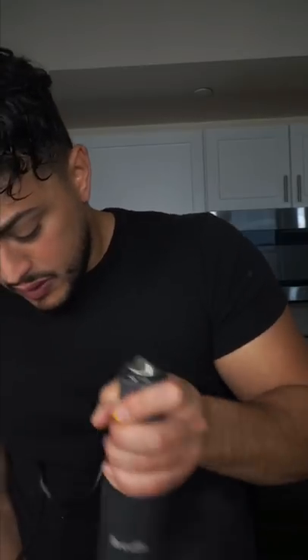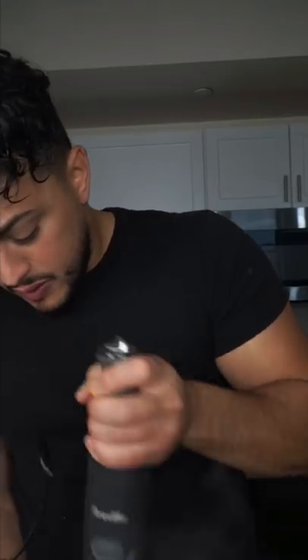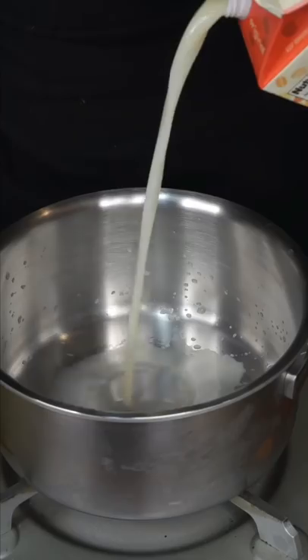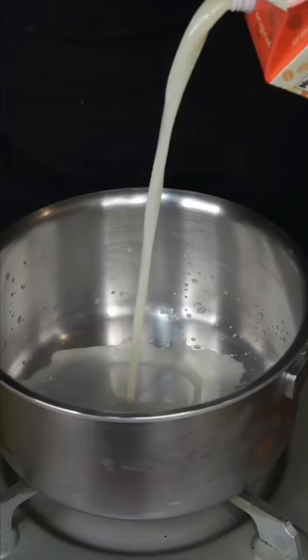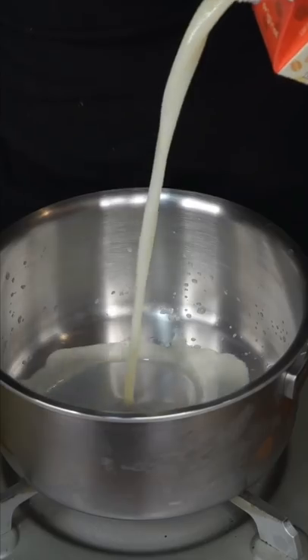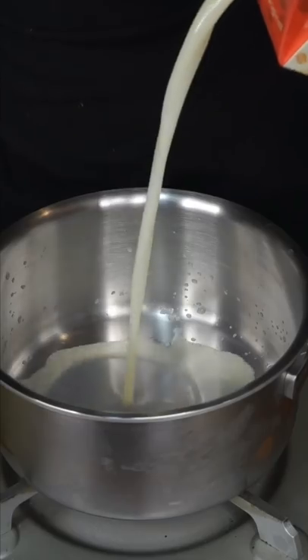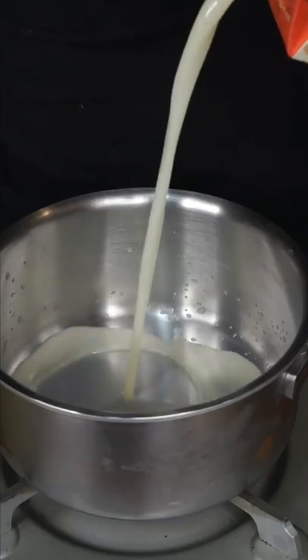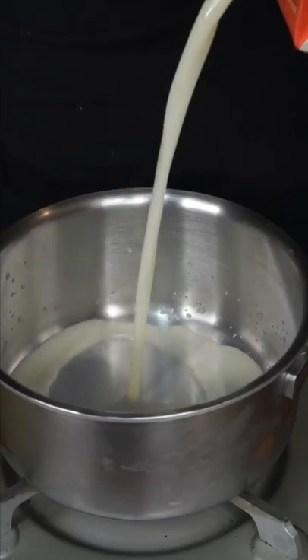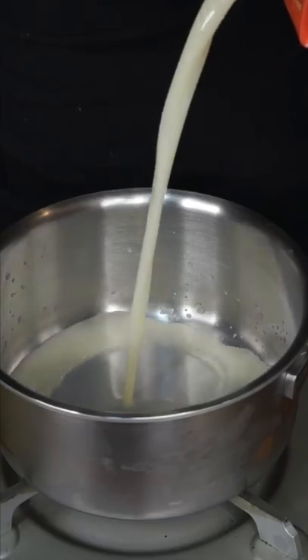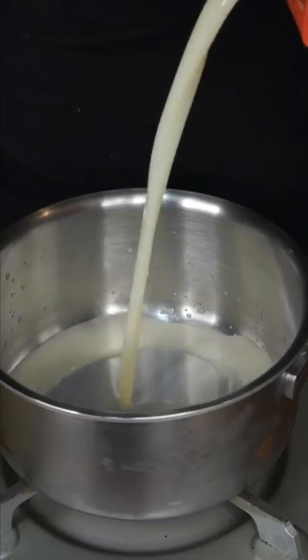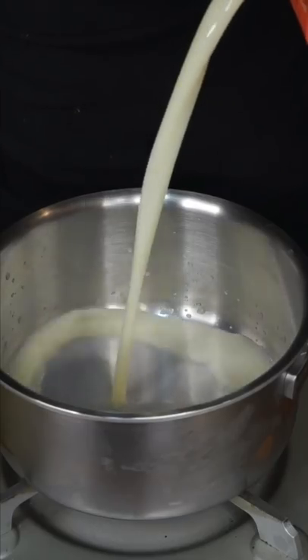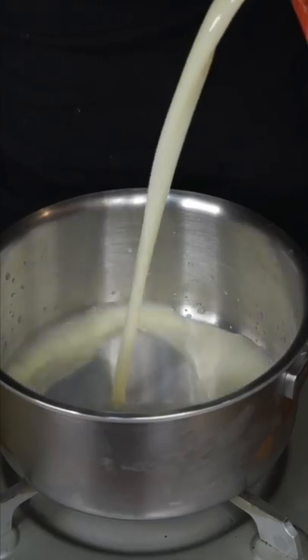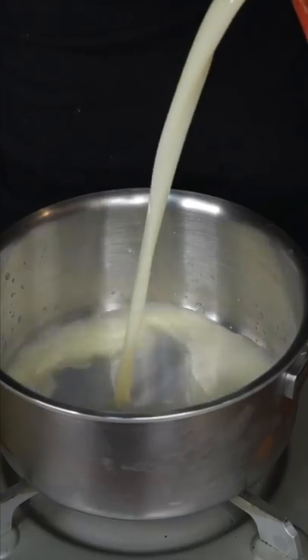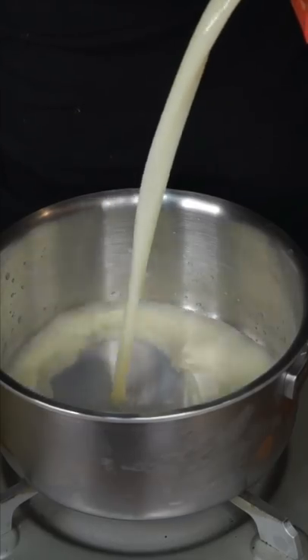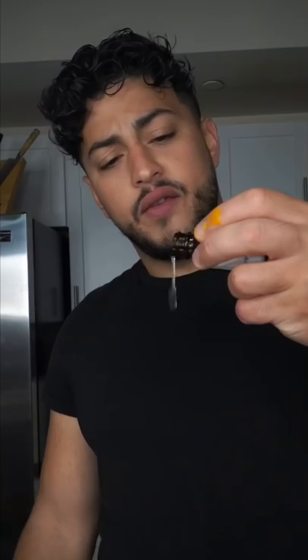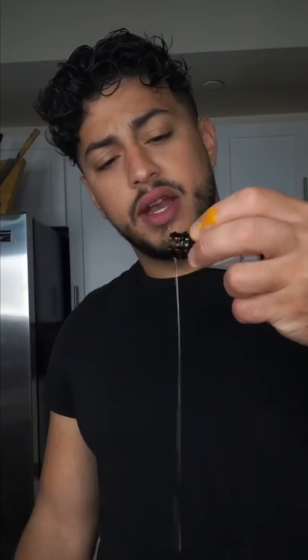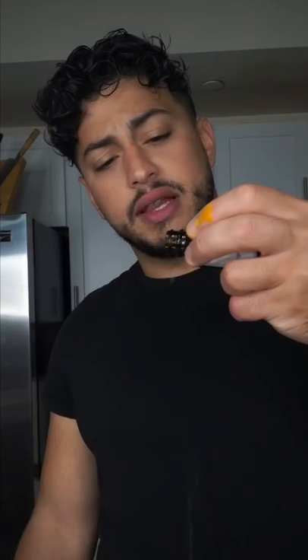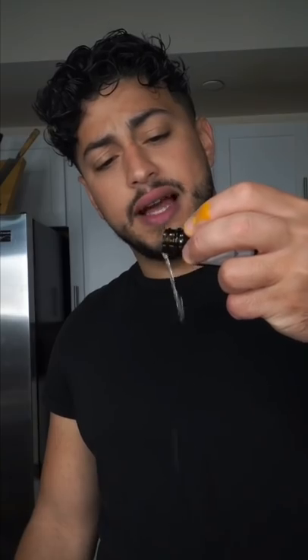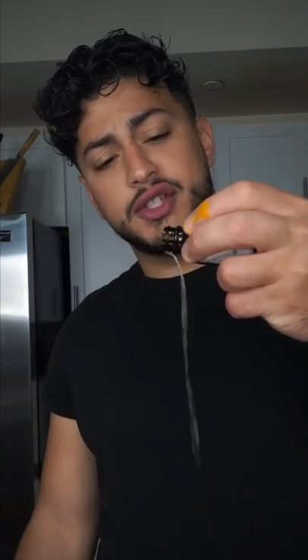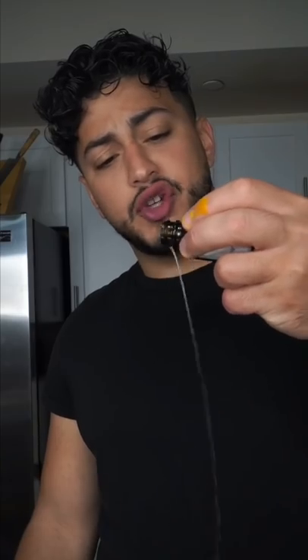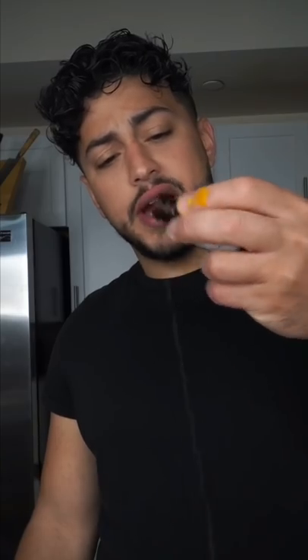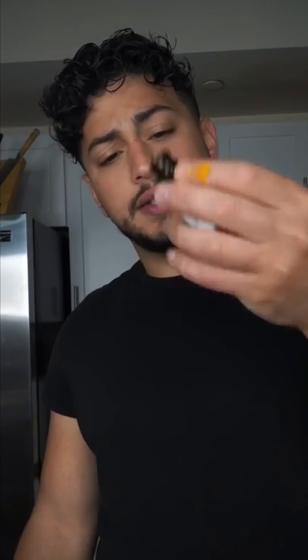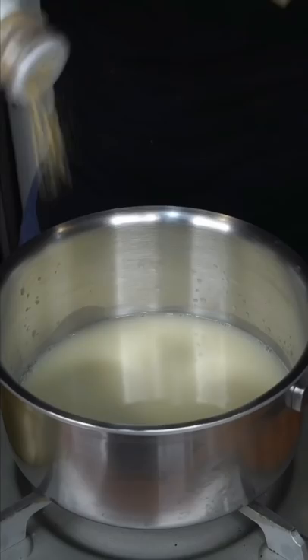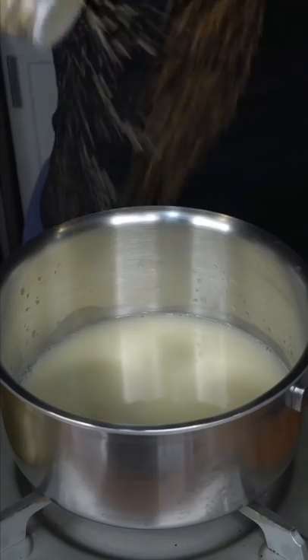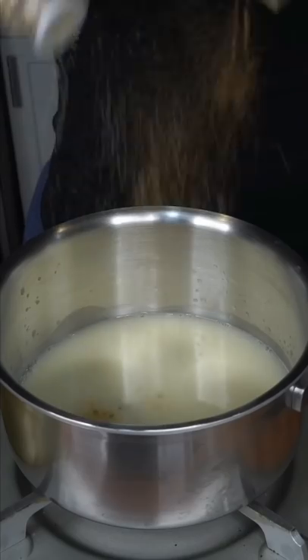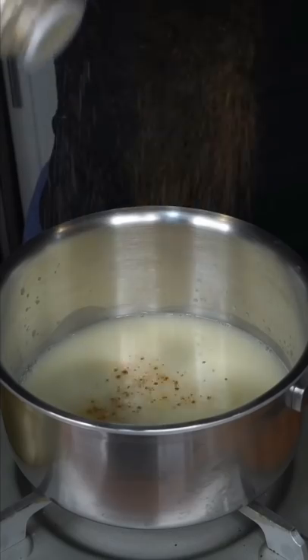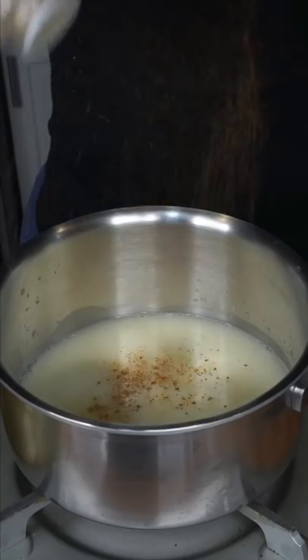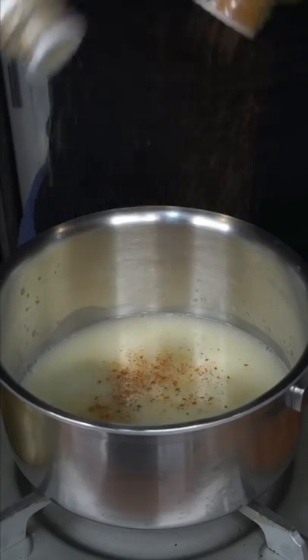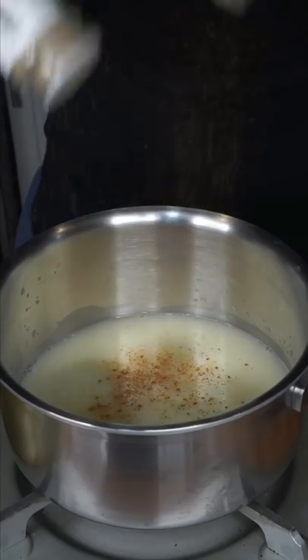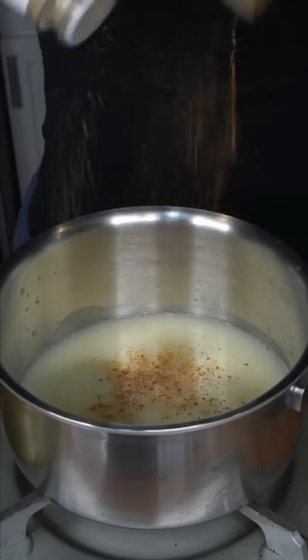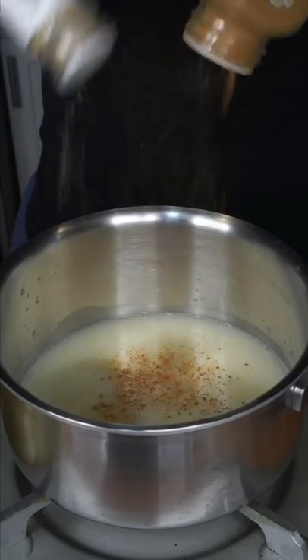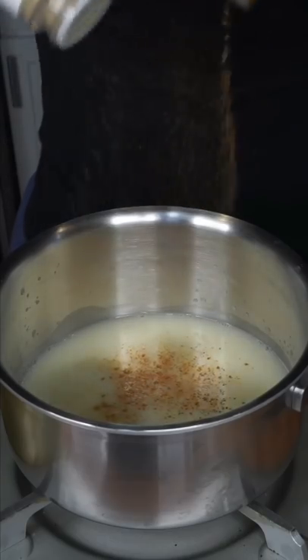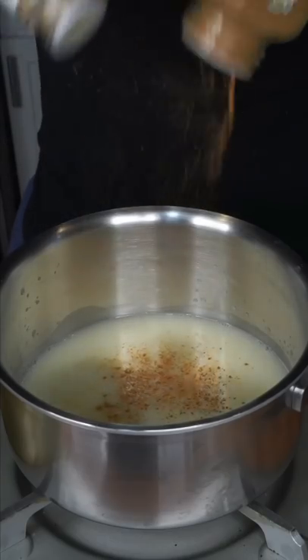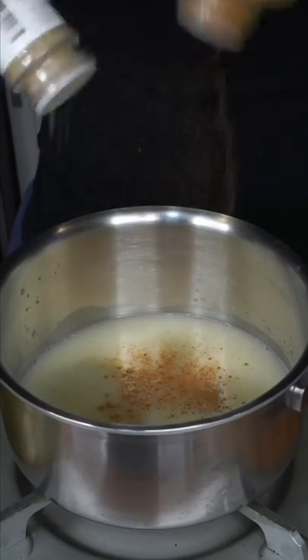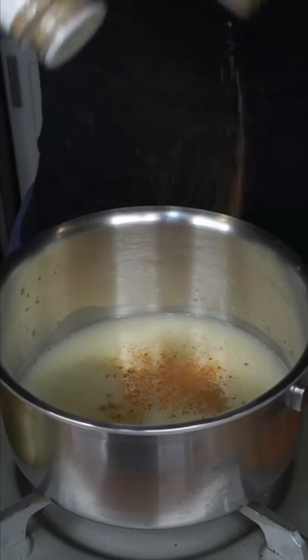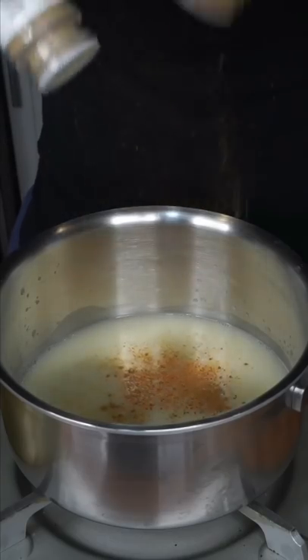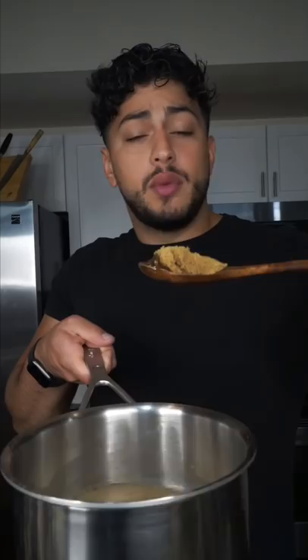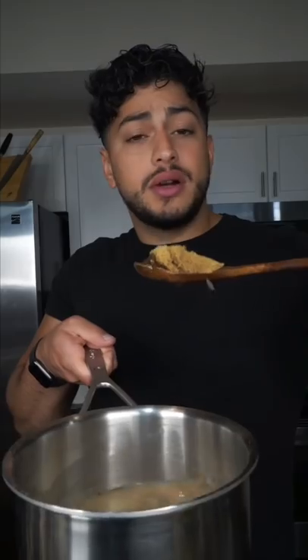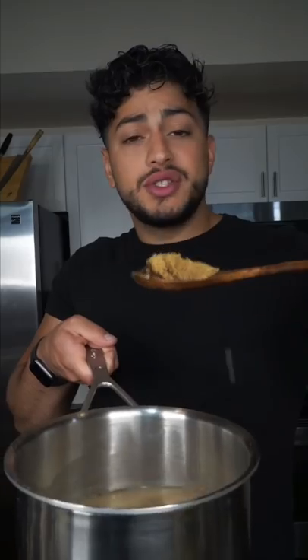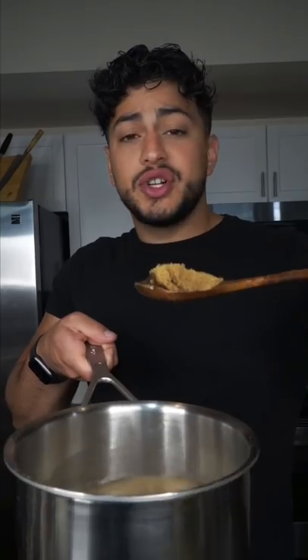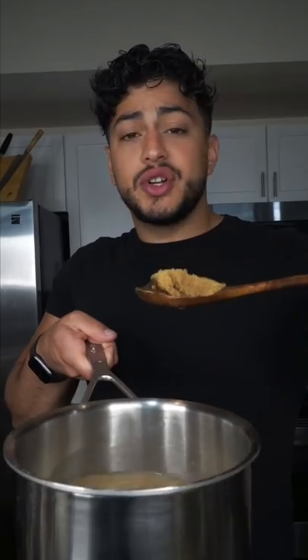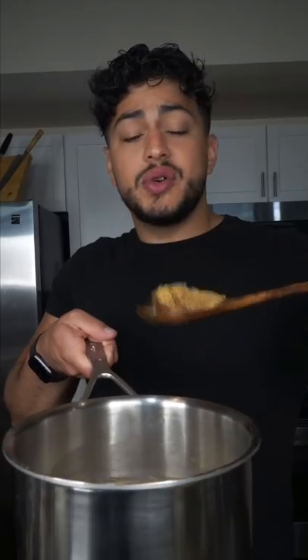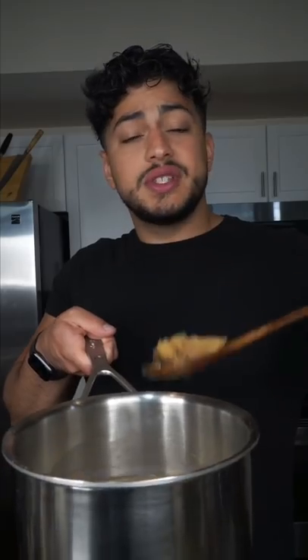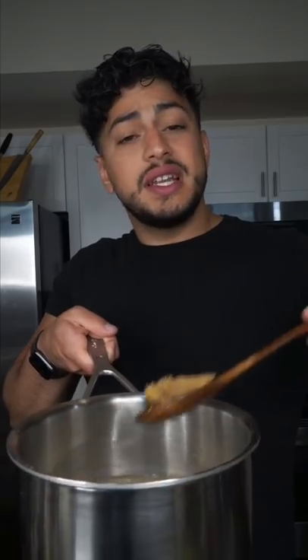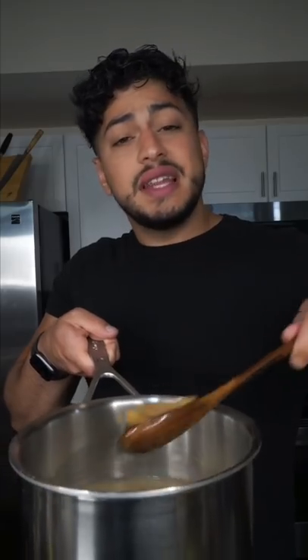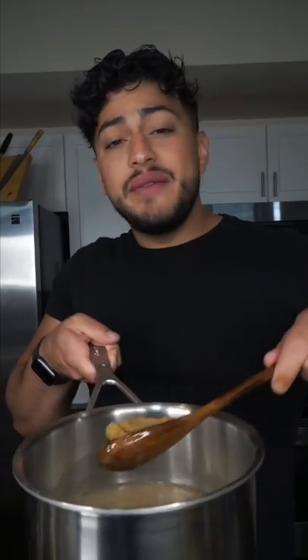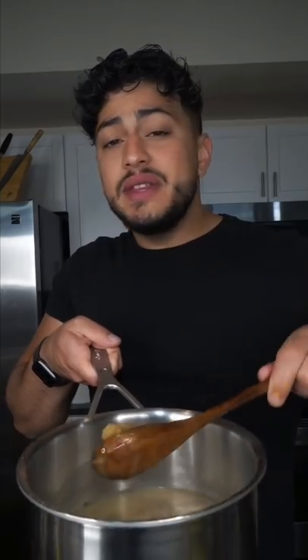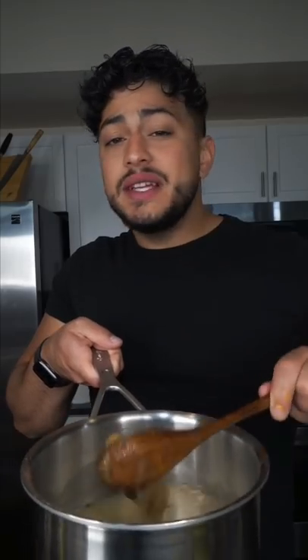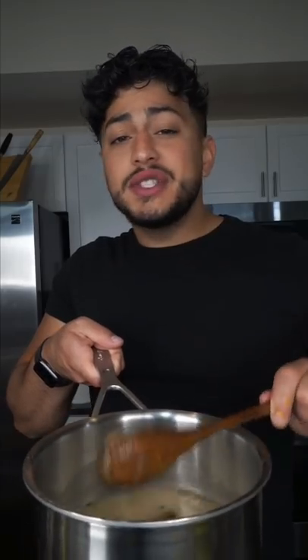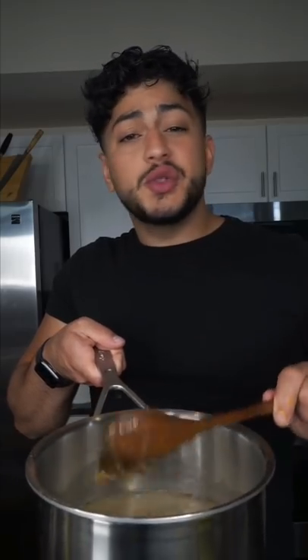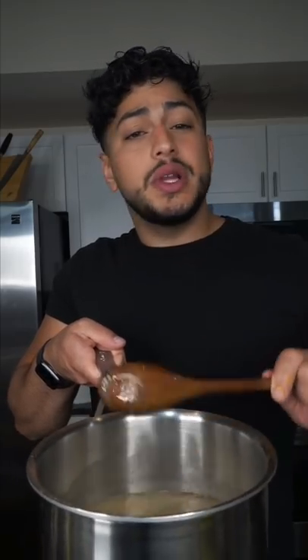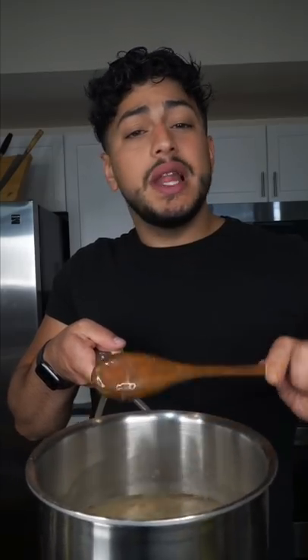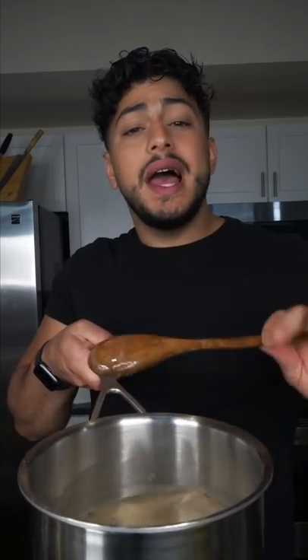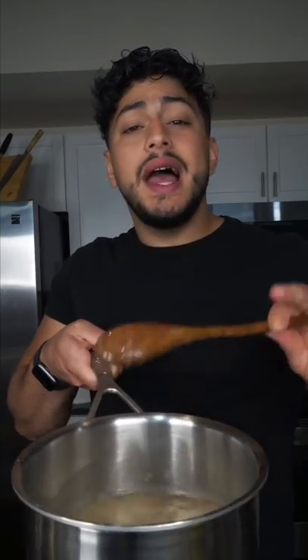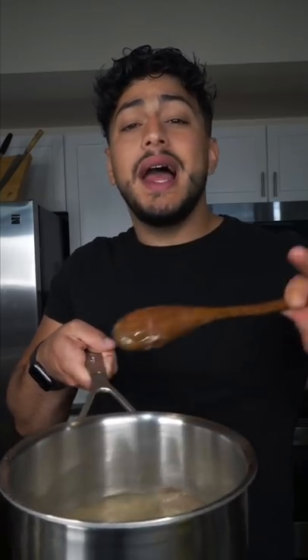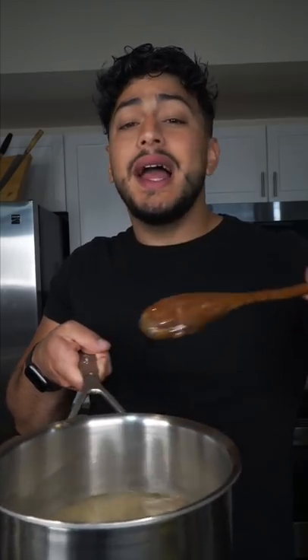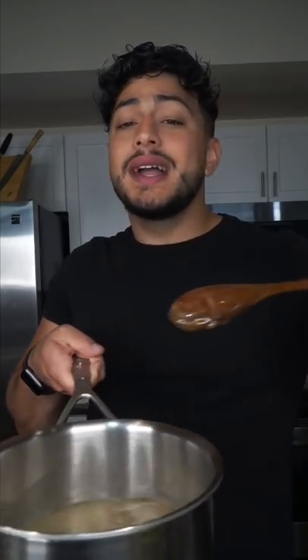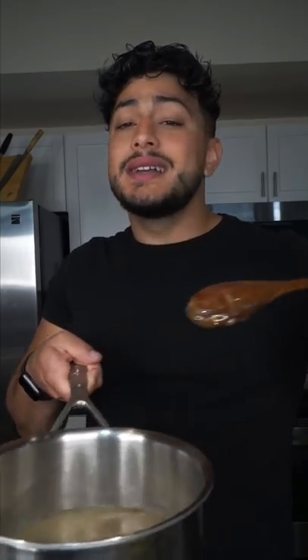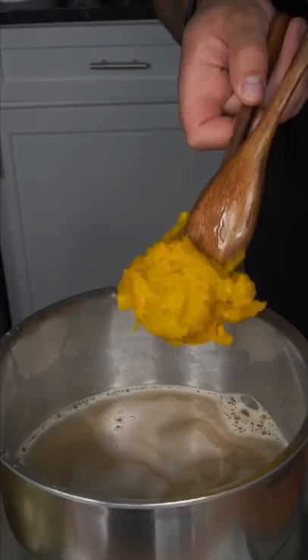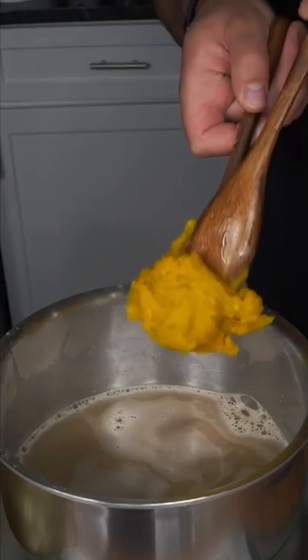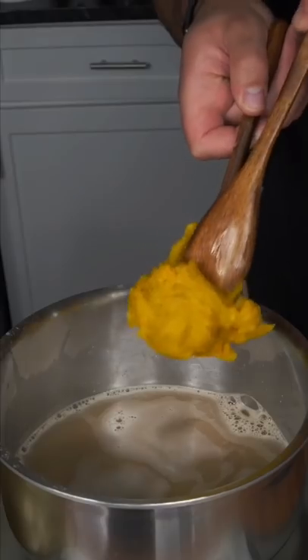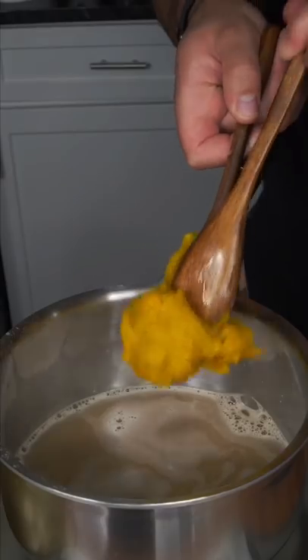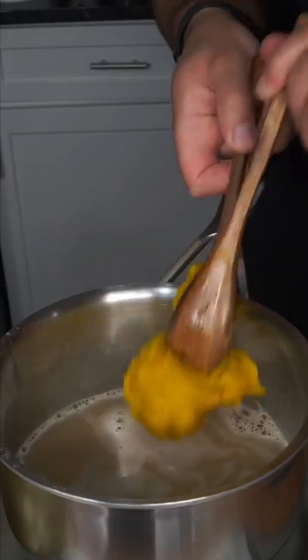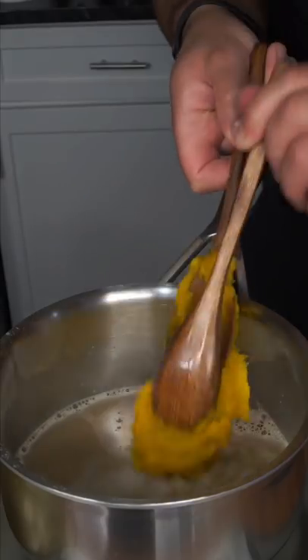Start warming your favorite milk. Vanilla extract, cardamom, cinnamon, and nutmeg. Brown sugar goes in and let everything just relax. Pumpkin her up.